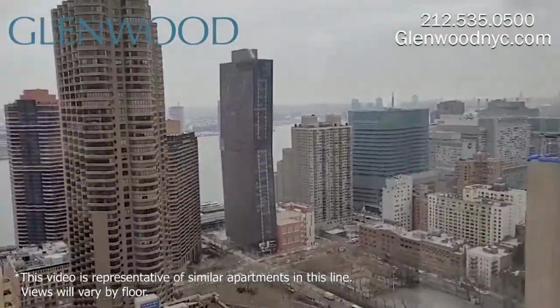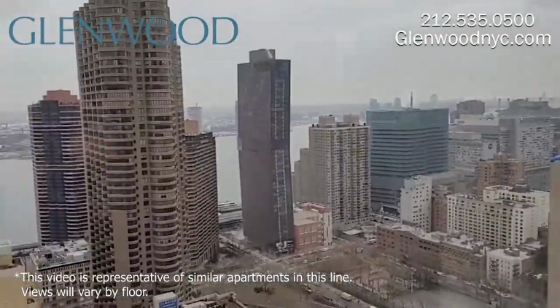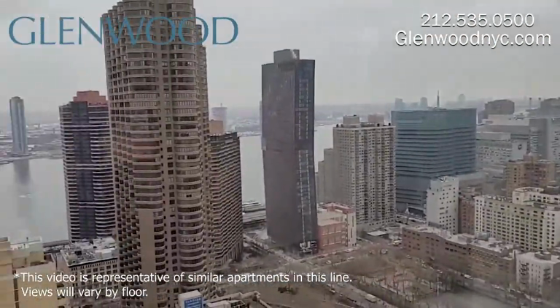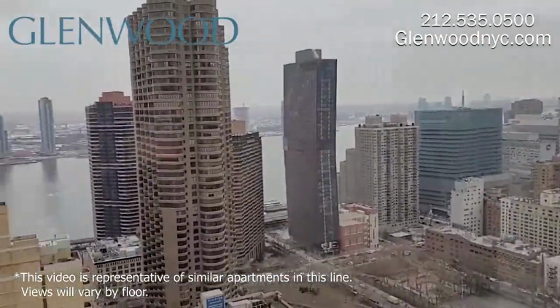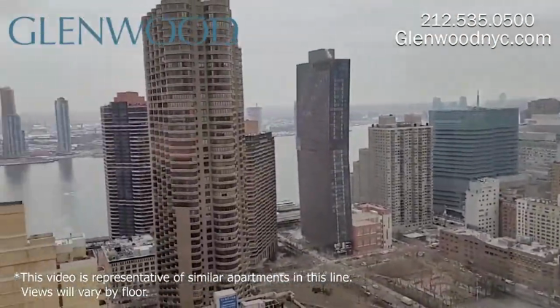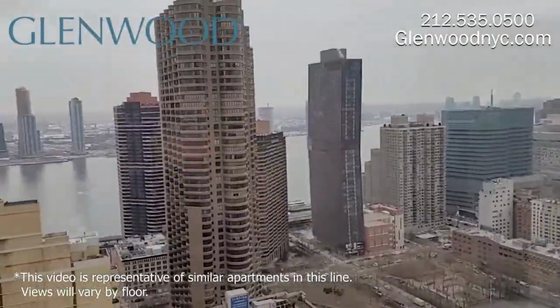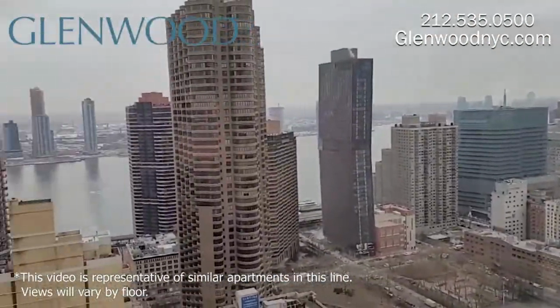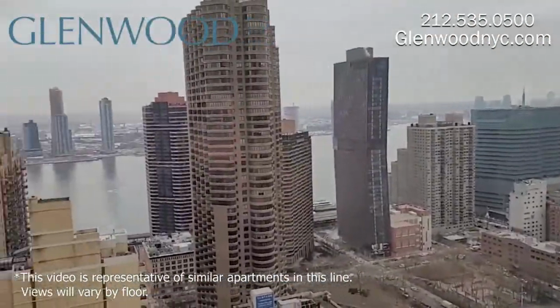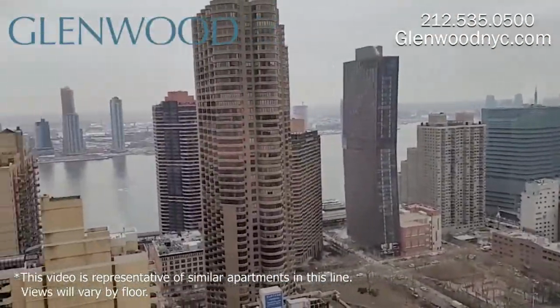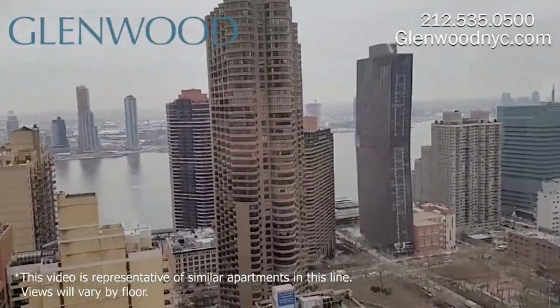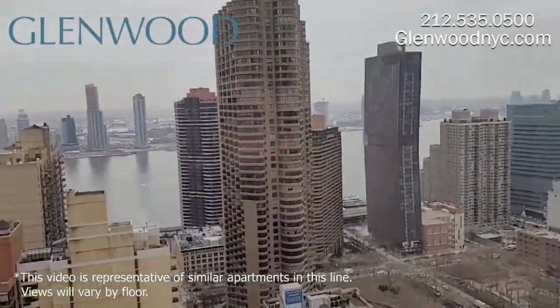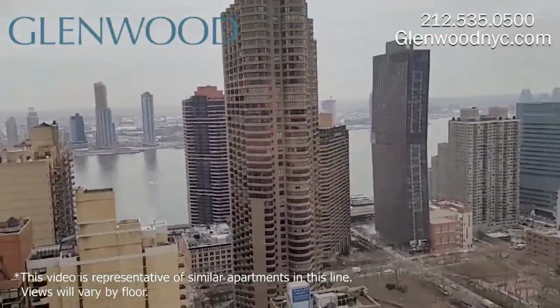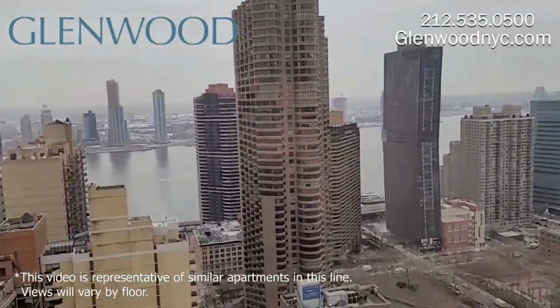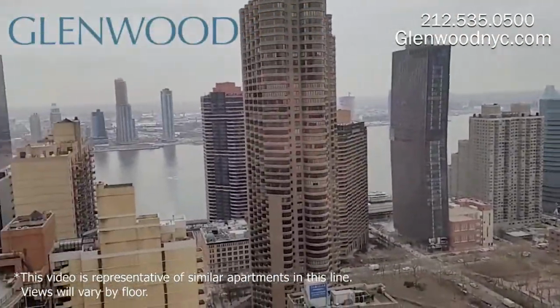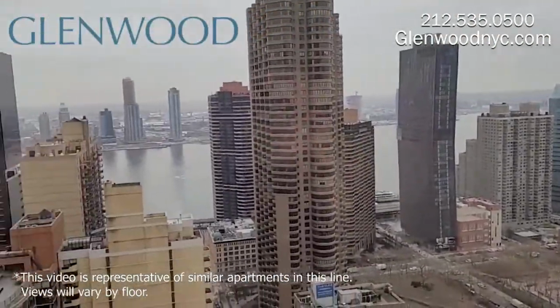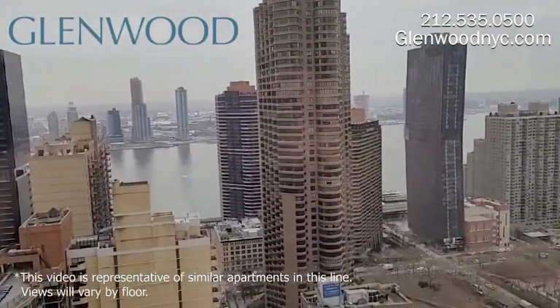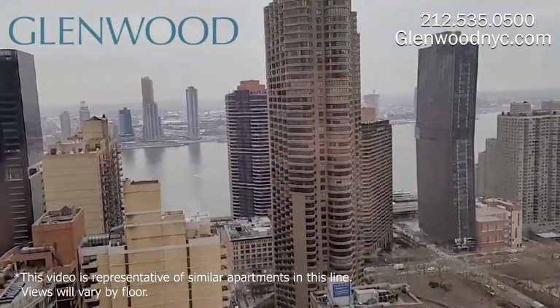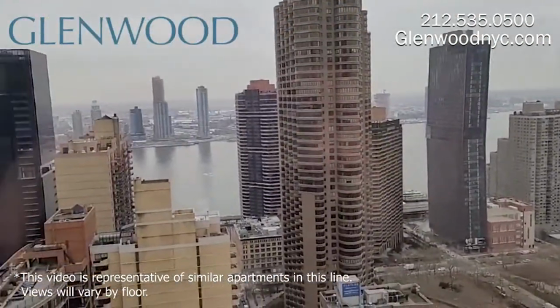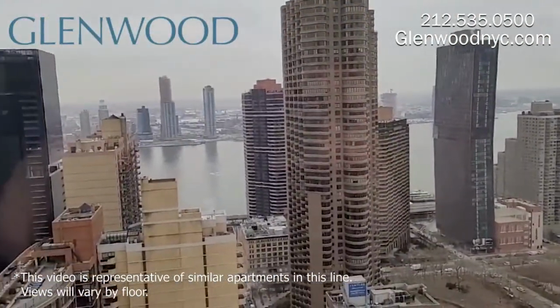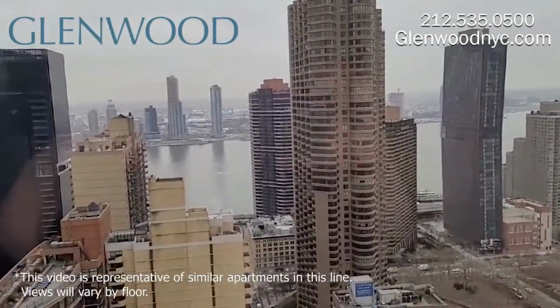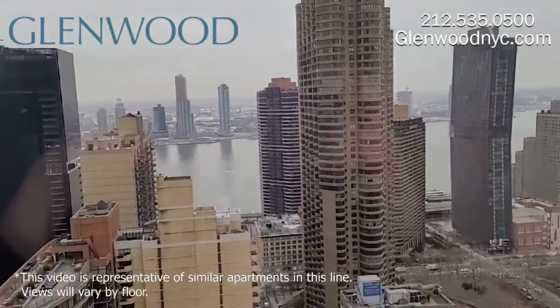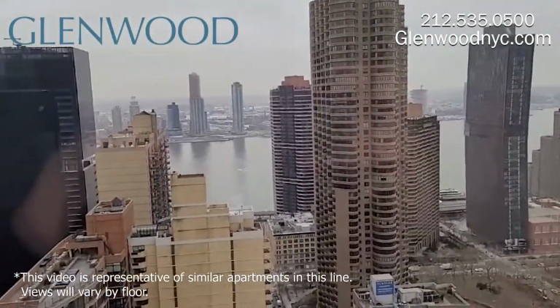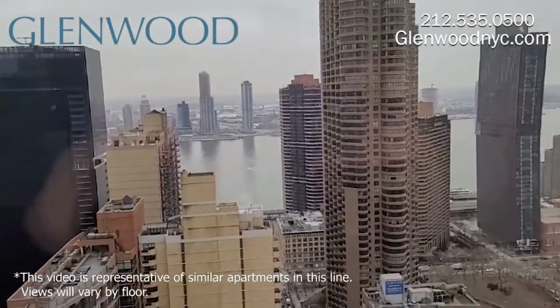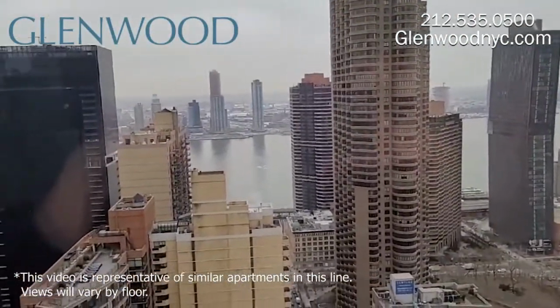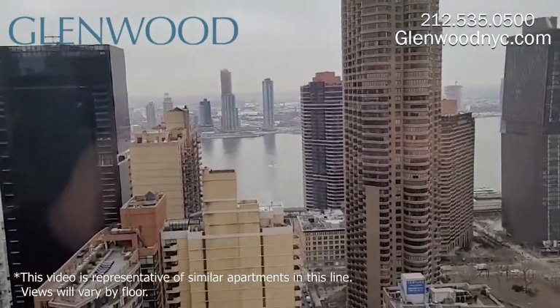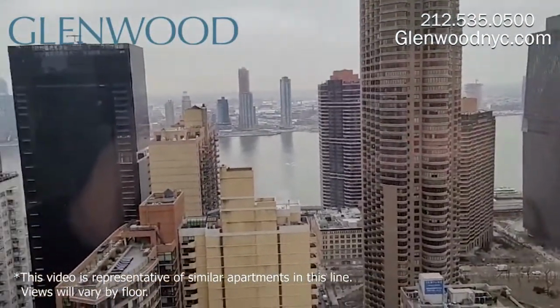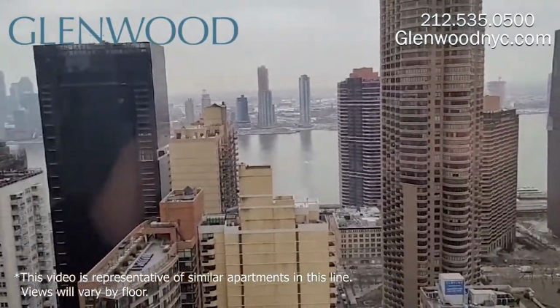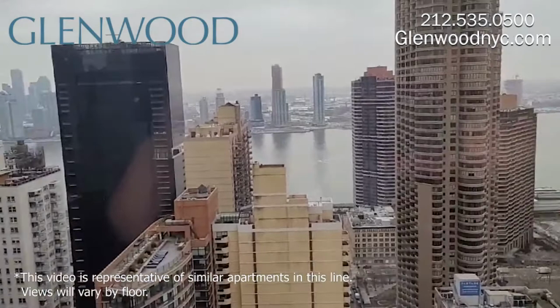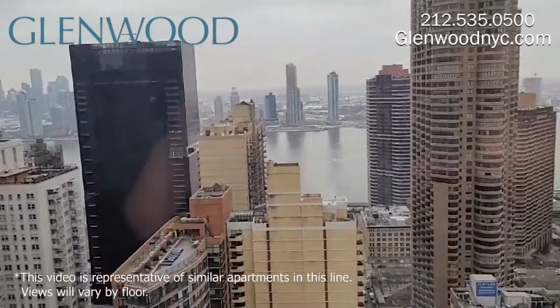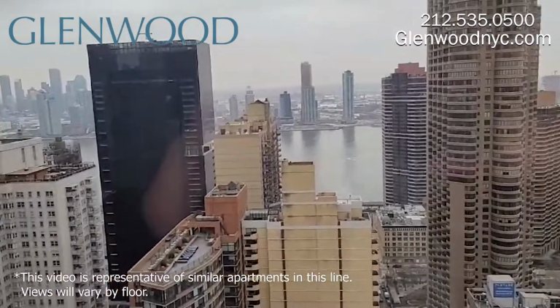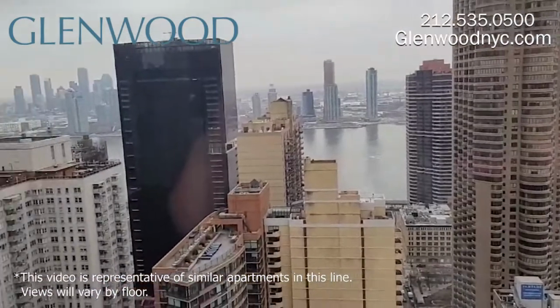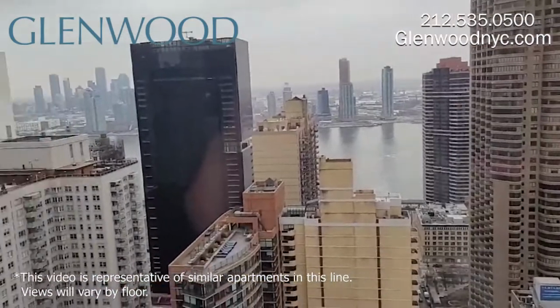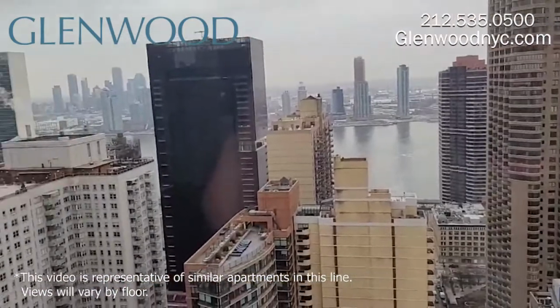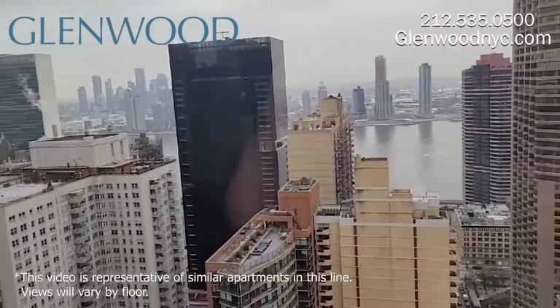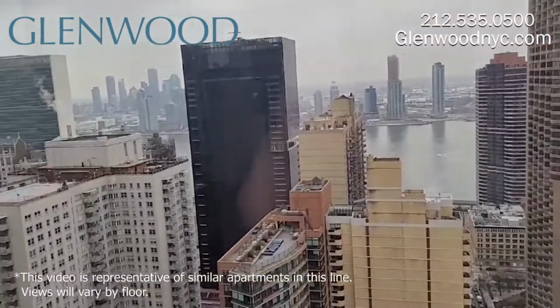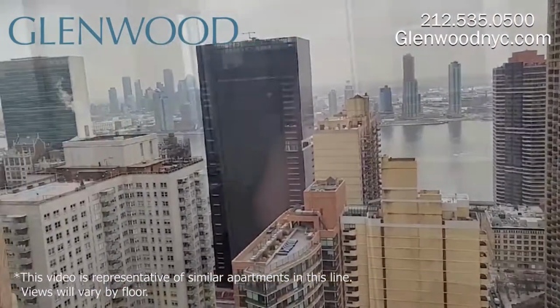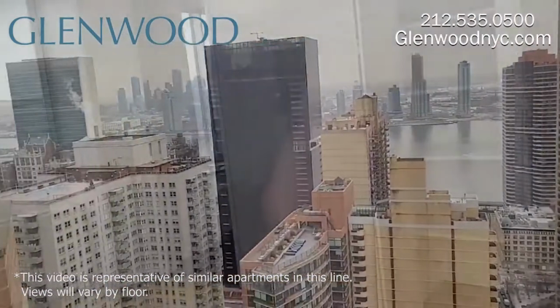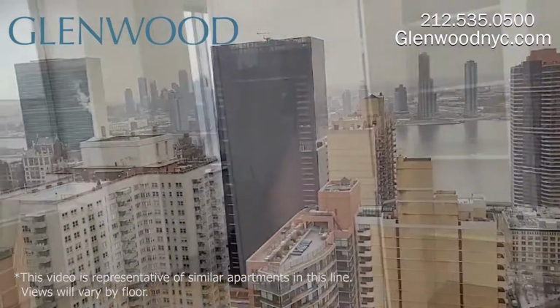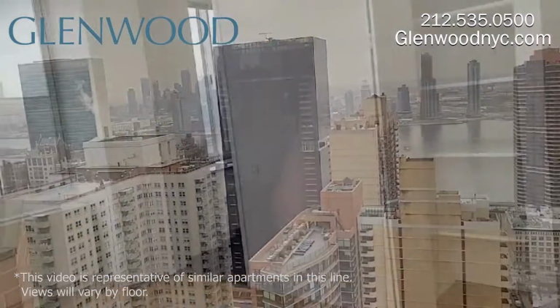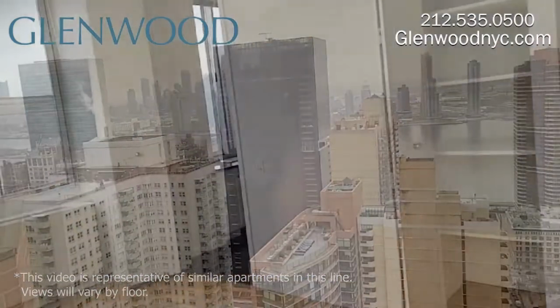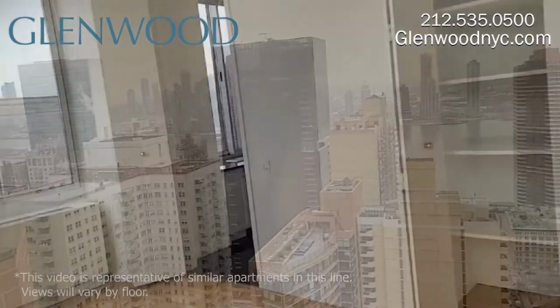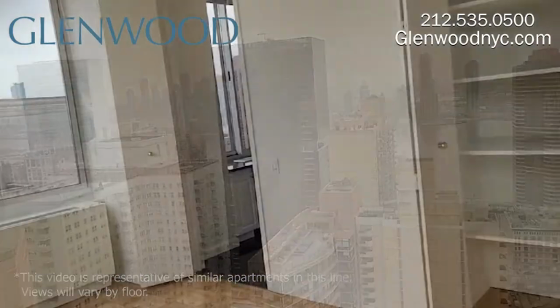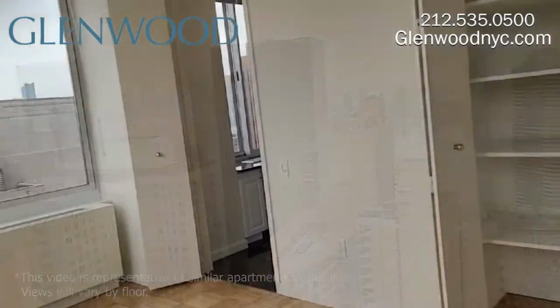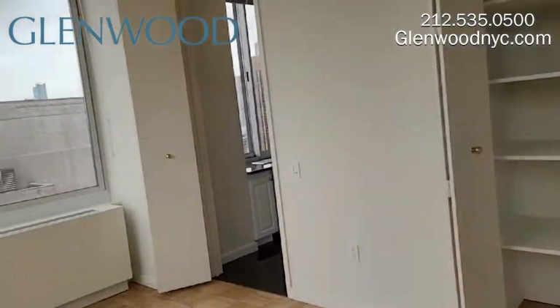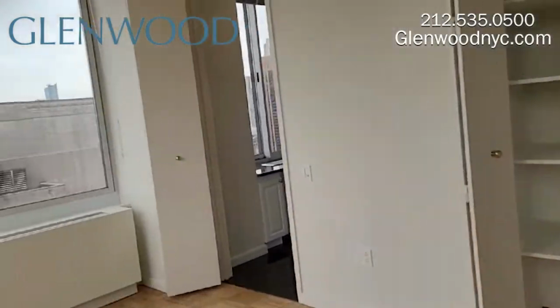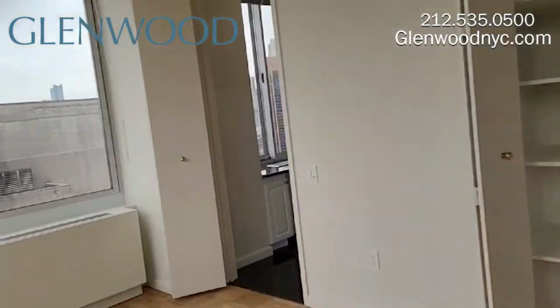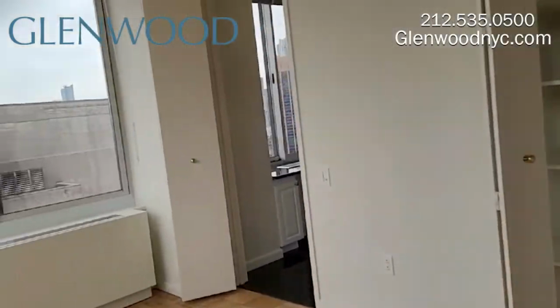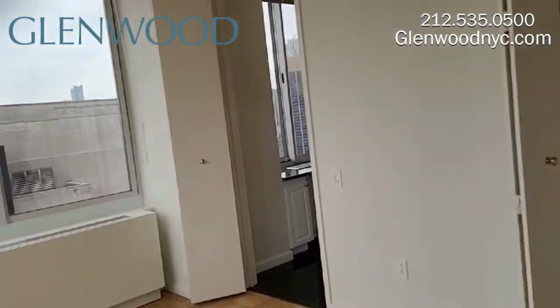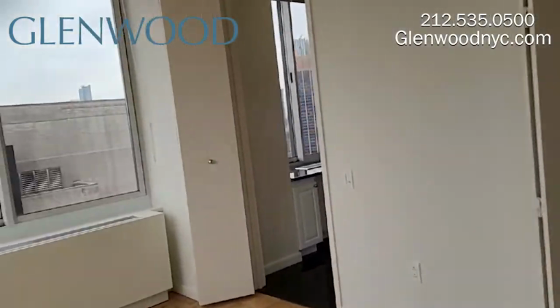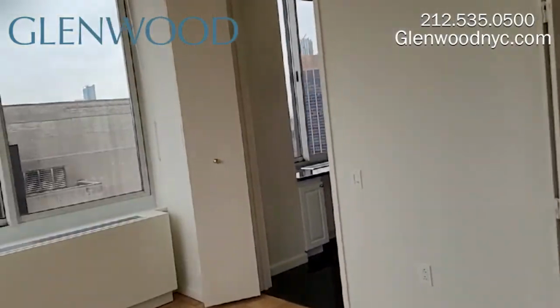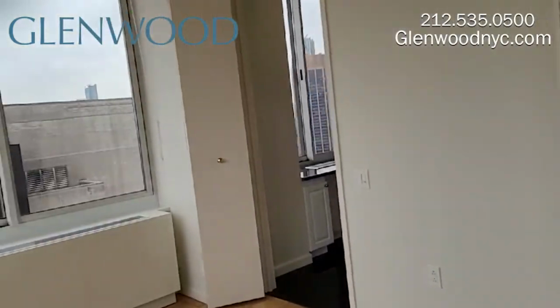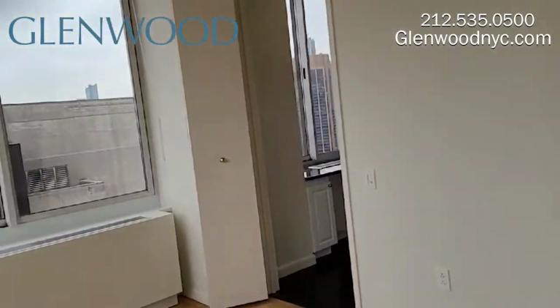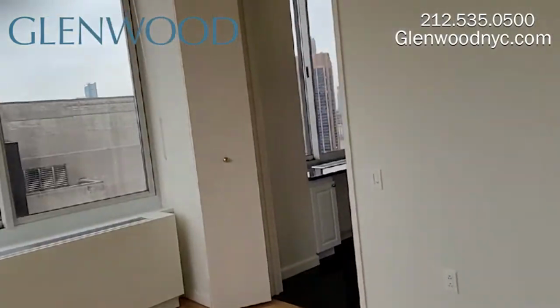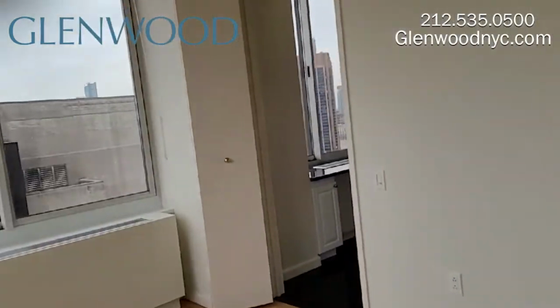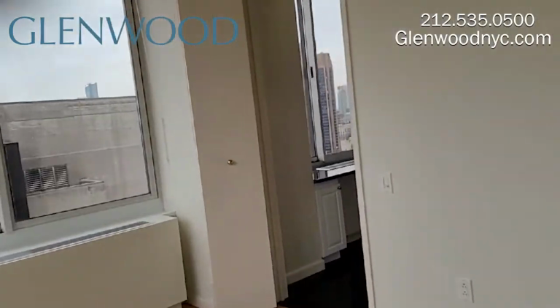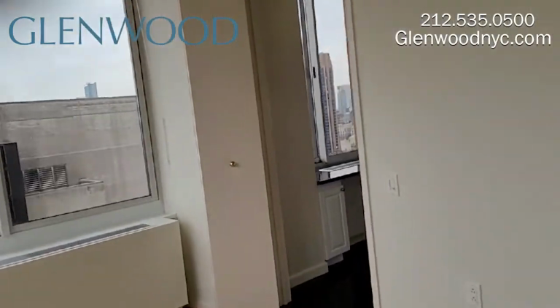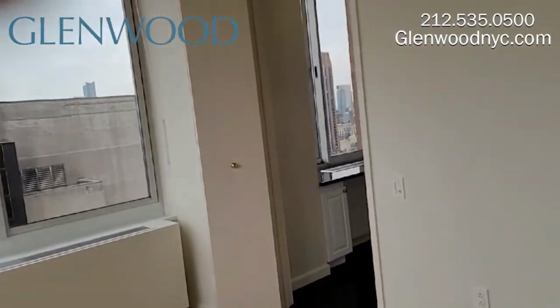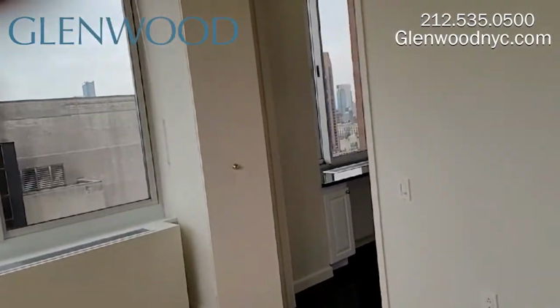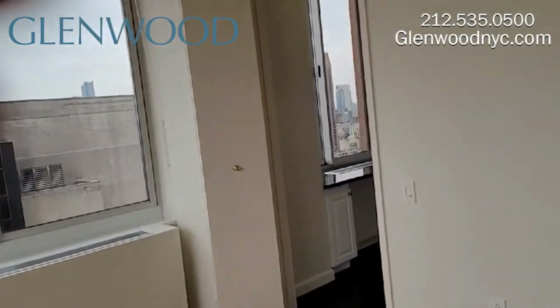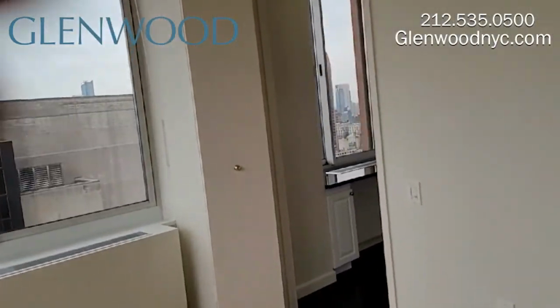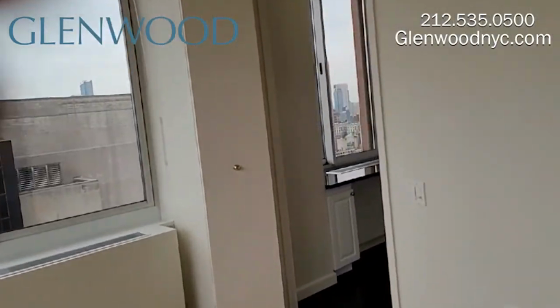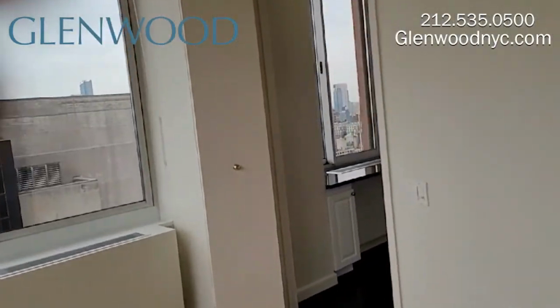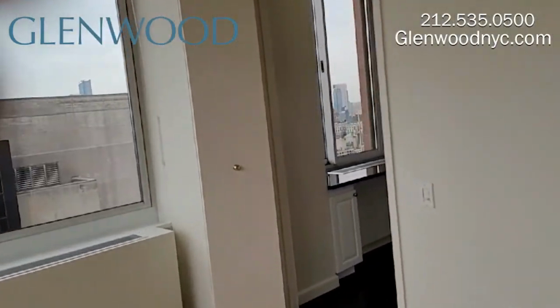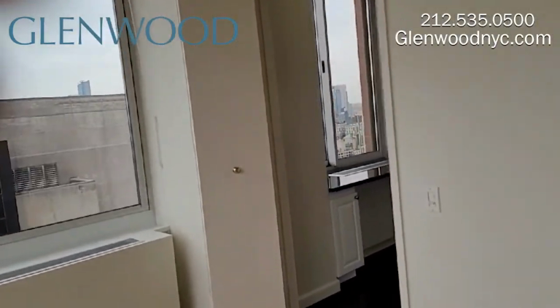This beautiful home offers an incredible view of the East River. This home can be converted to a three-bedroom.